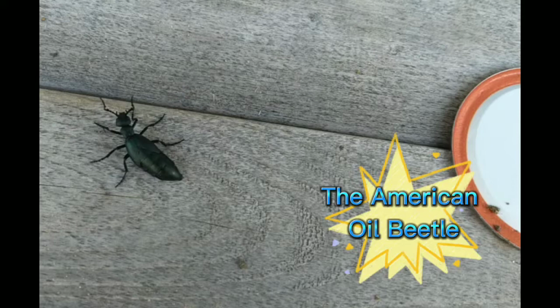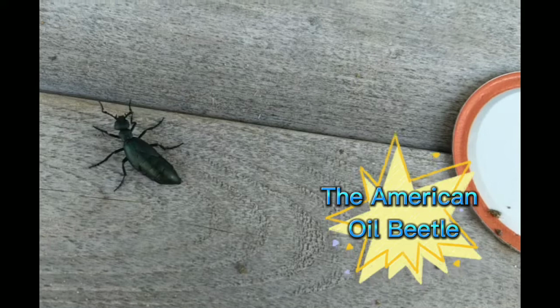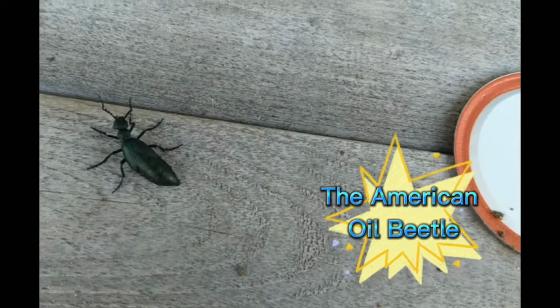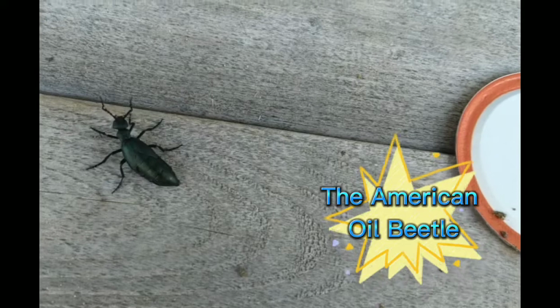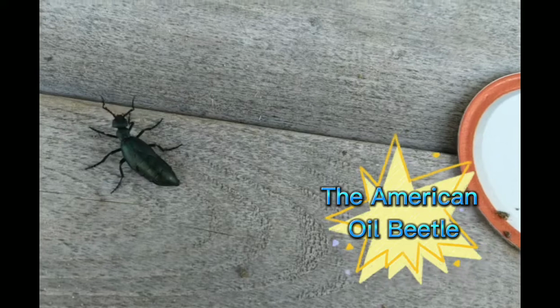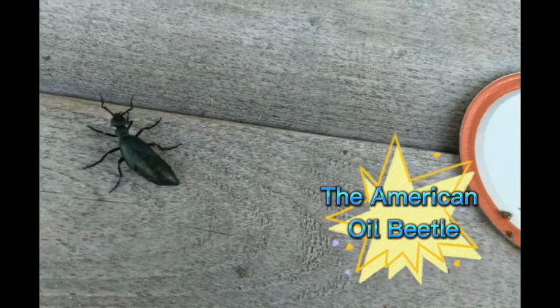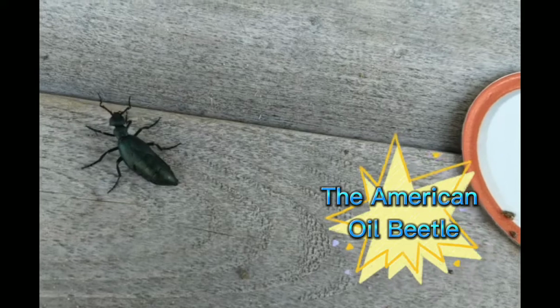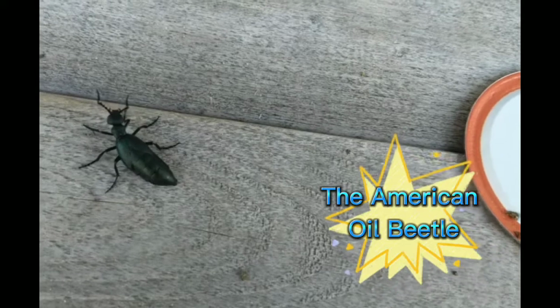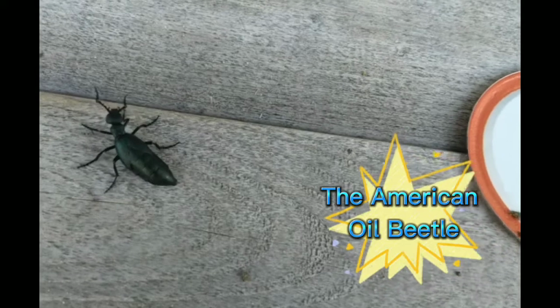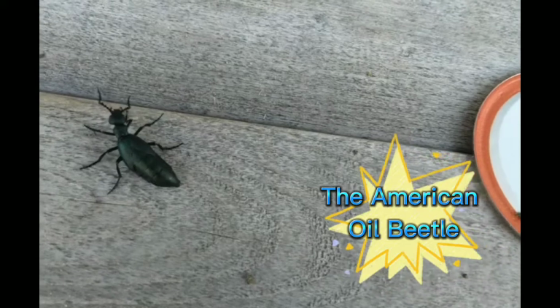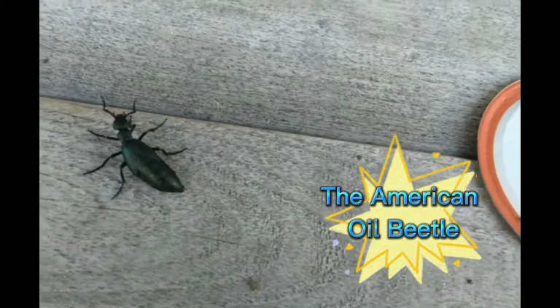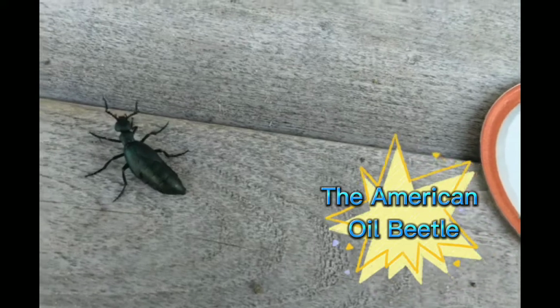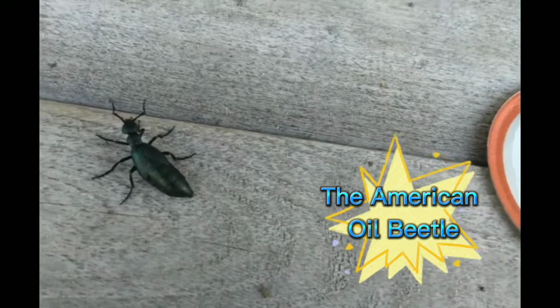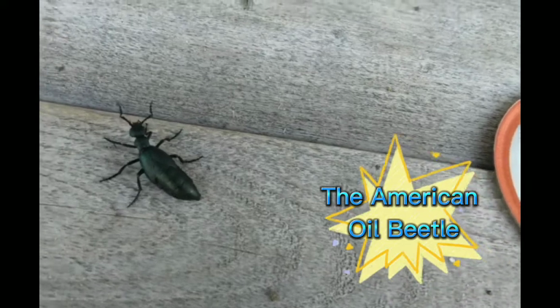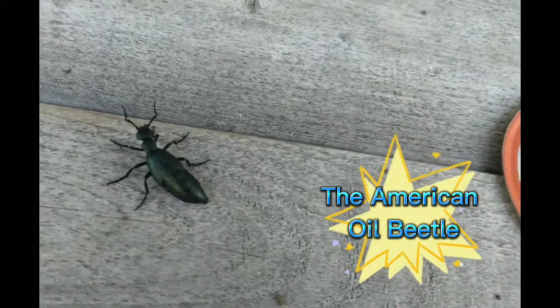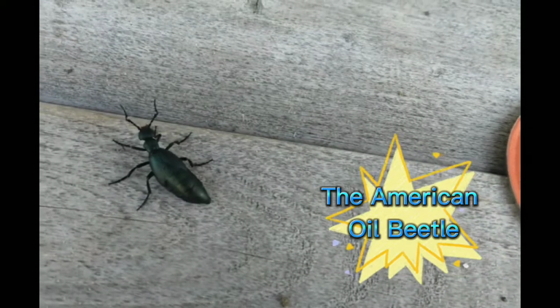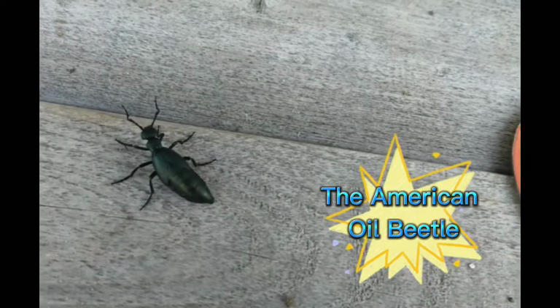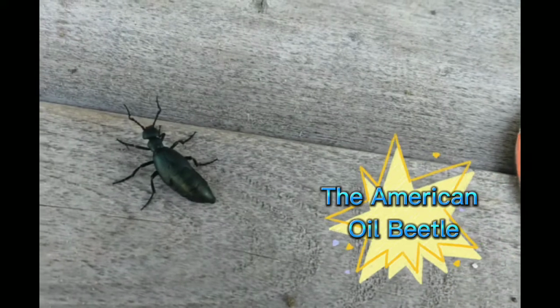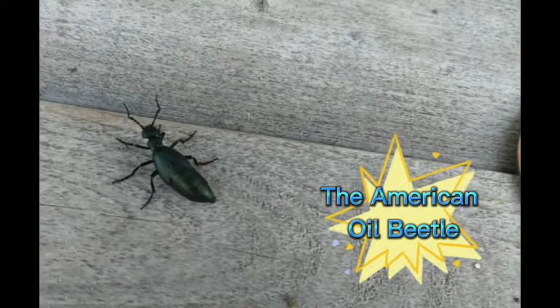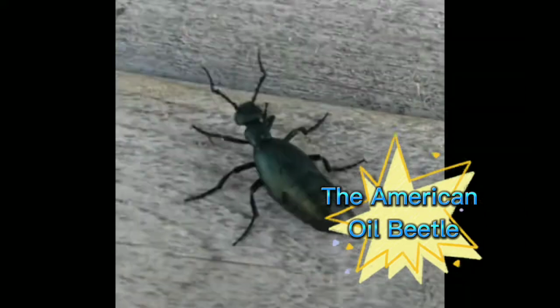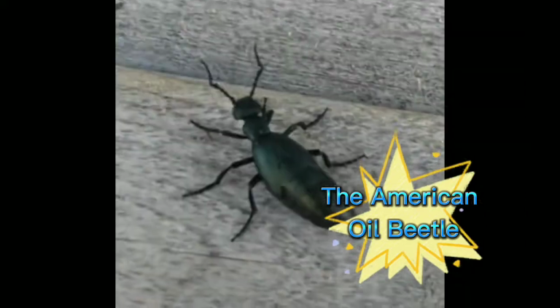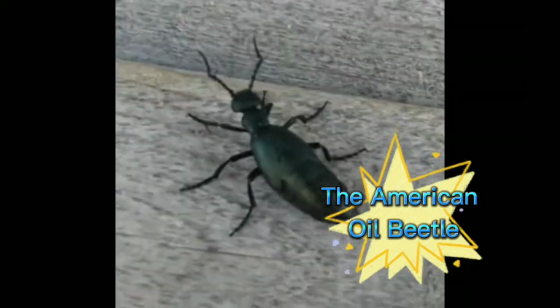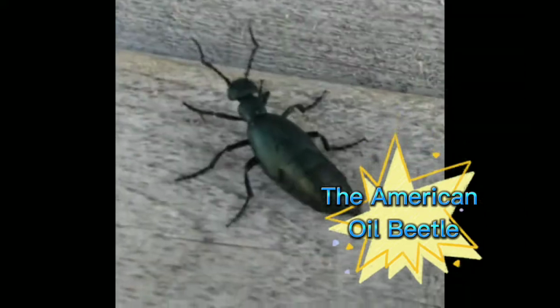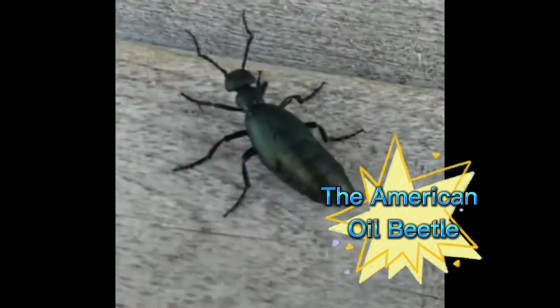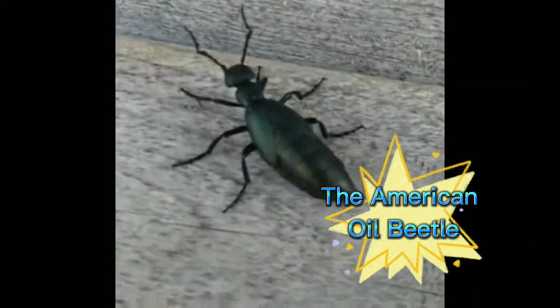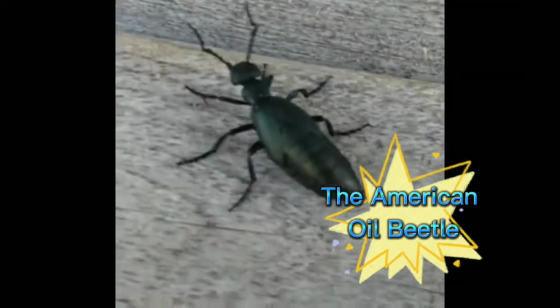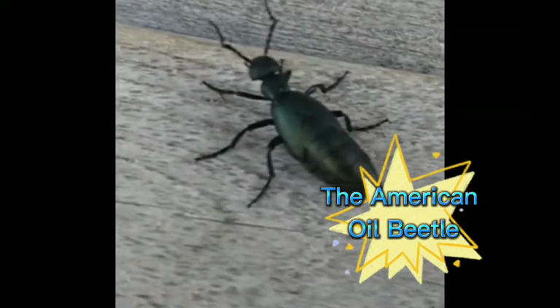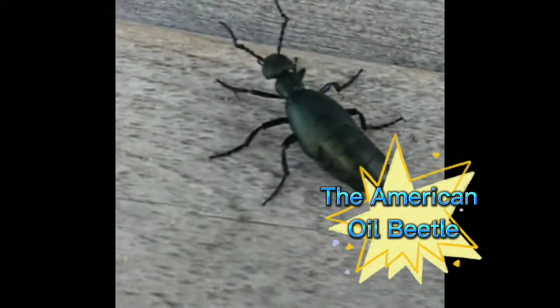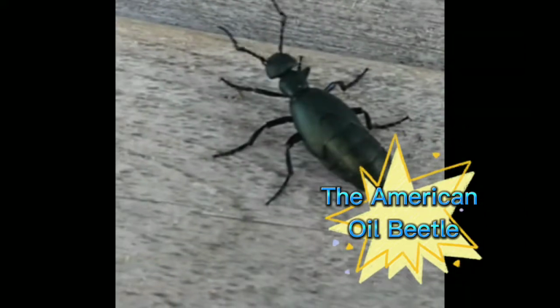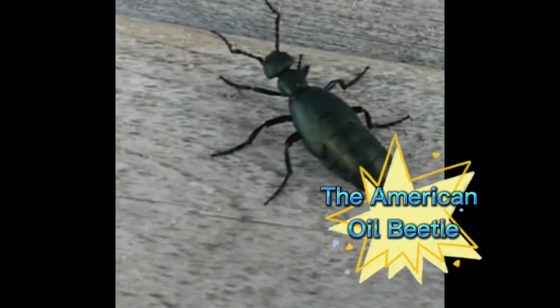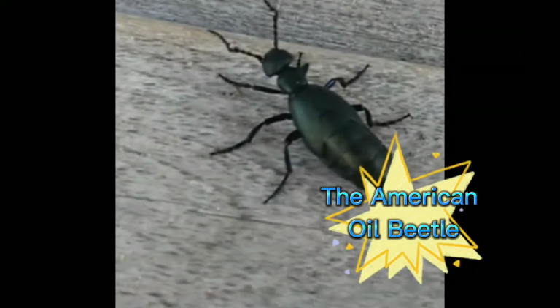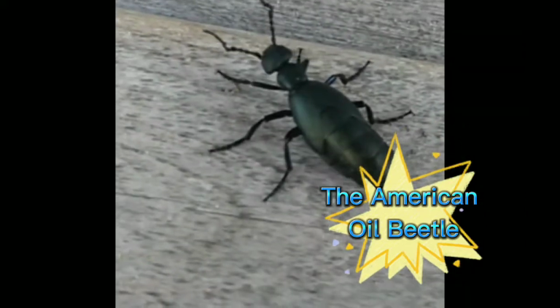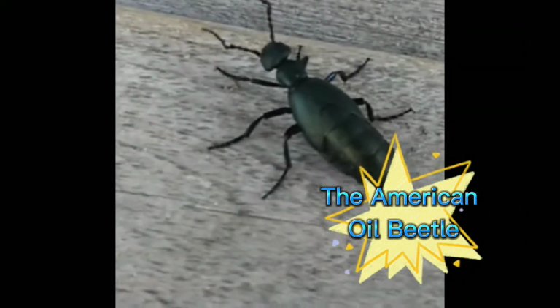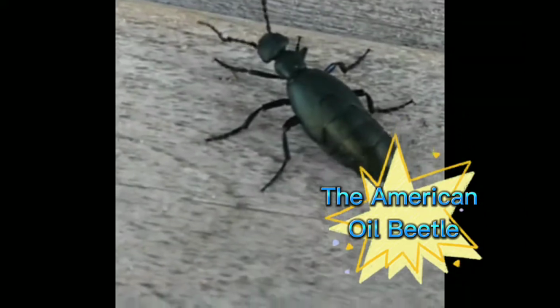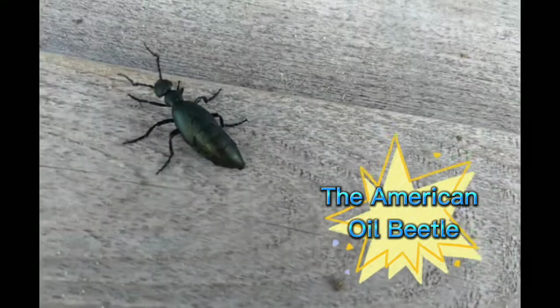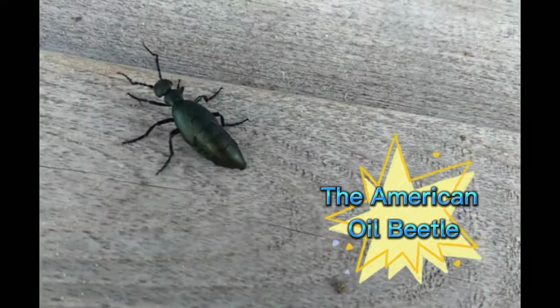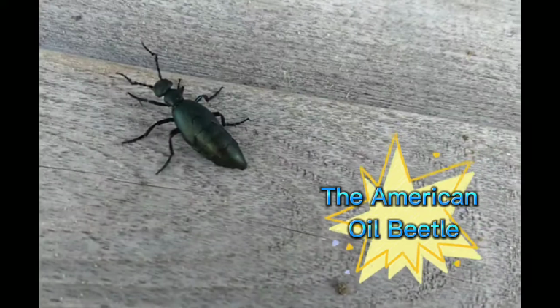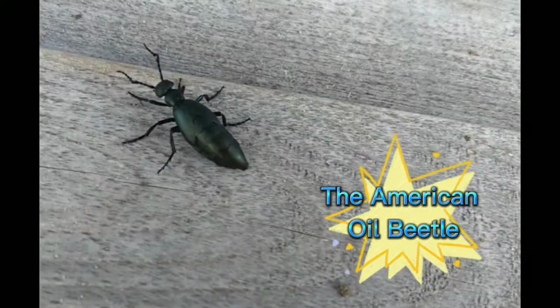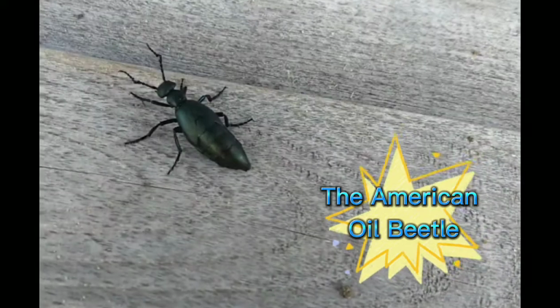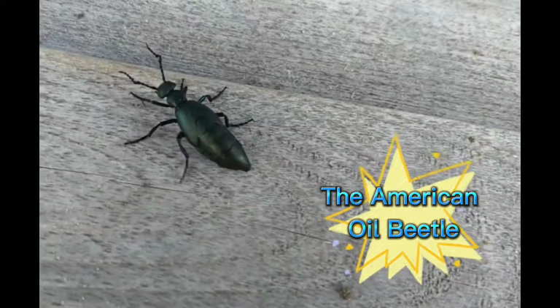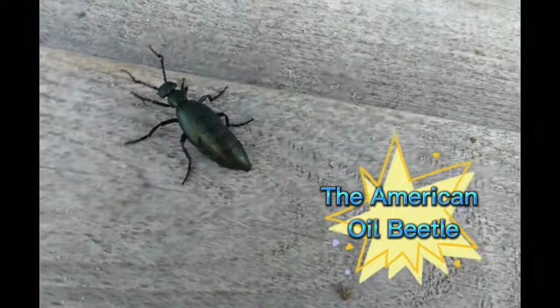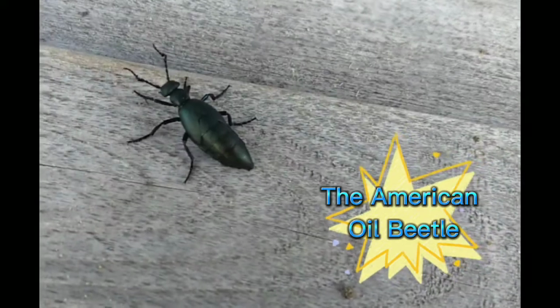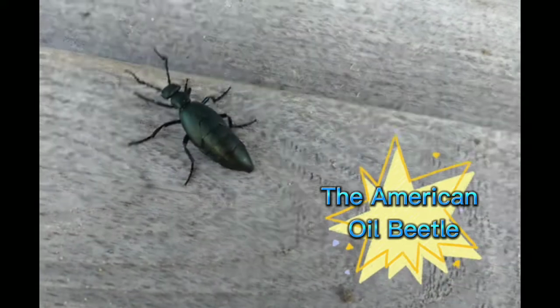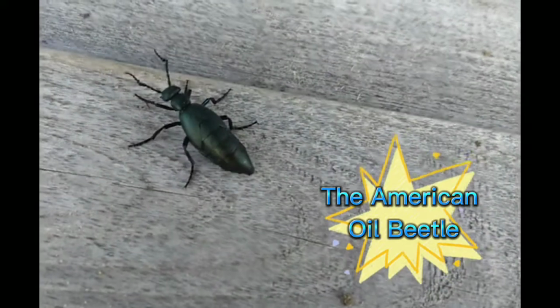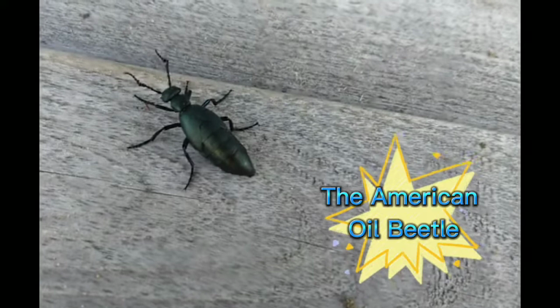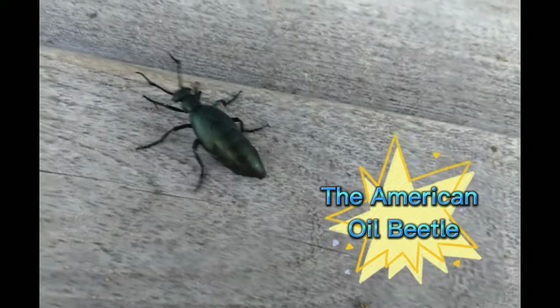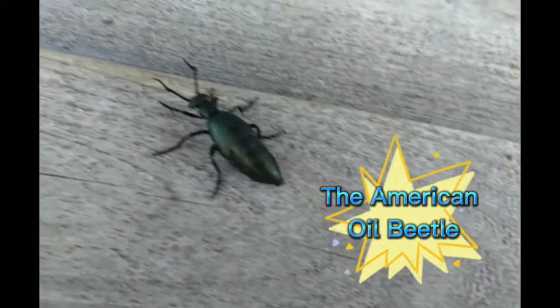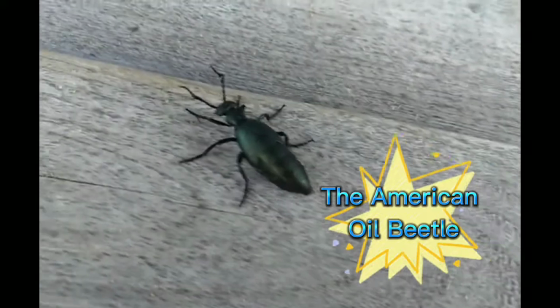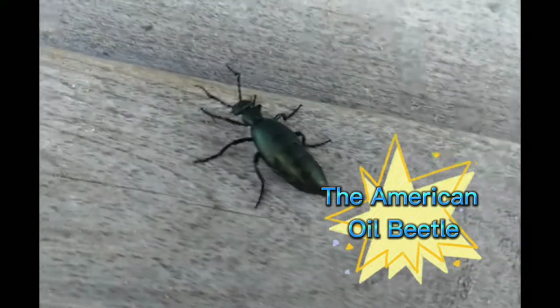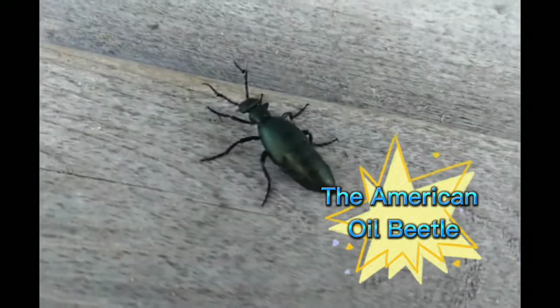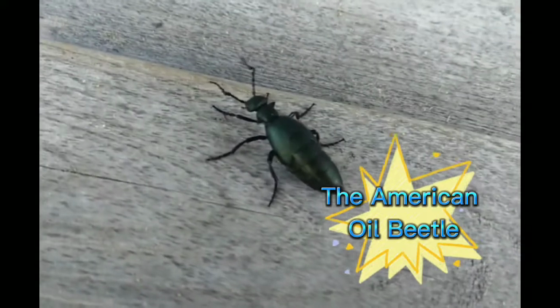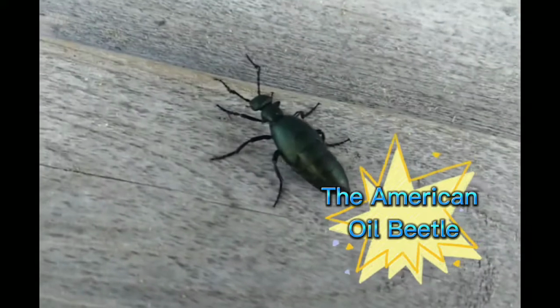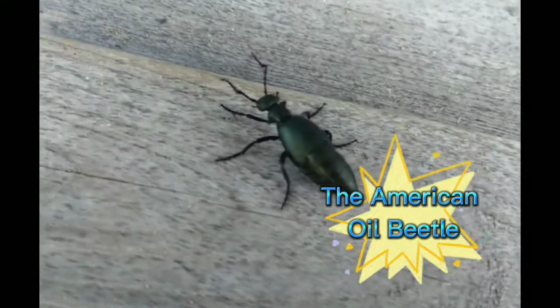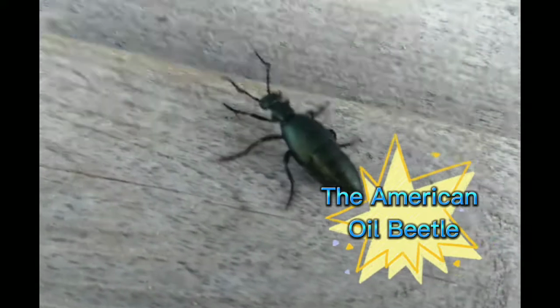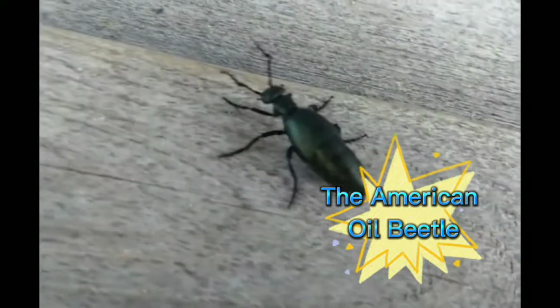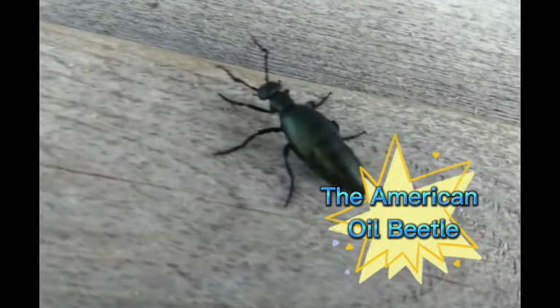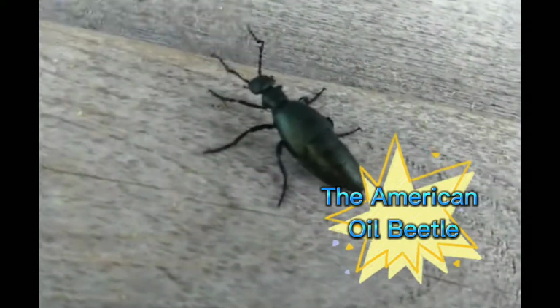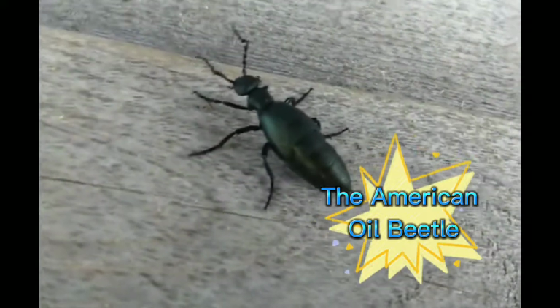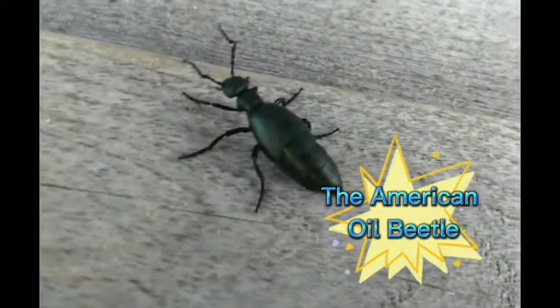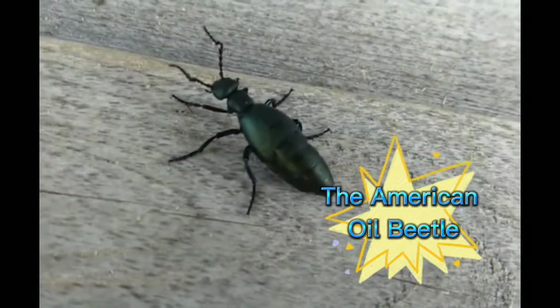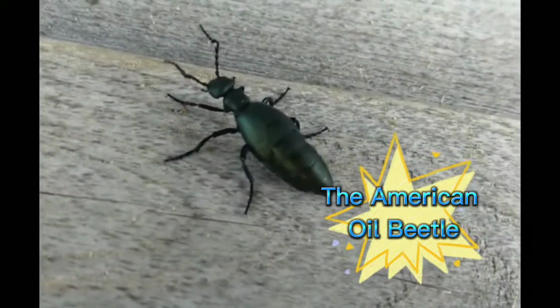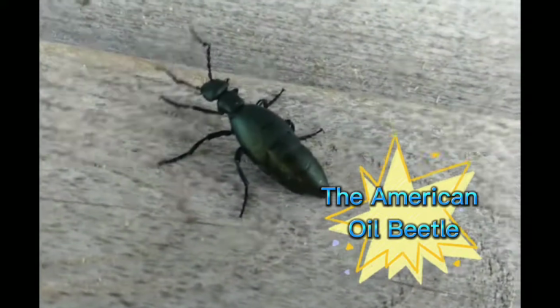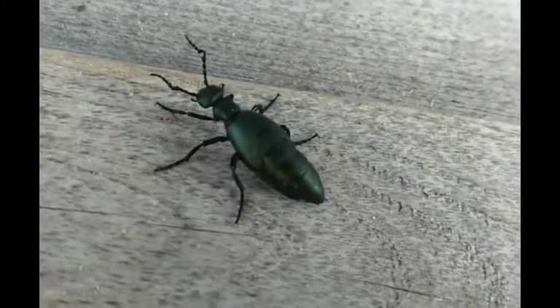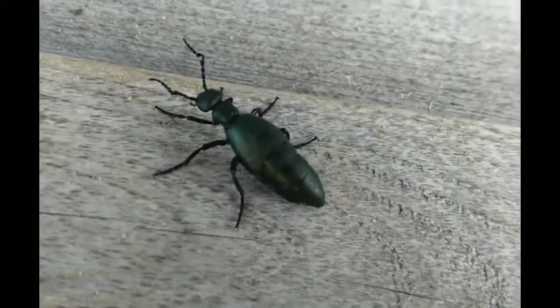Hello and welcome to today's video. Thank you so much for joining us on learning about the American oil beetle.